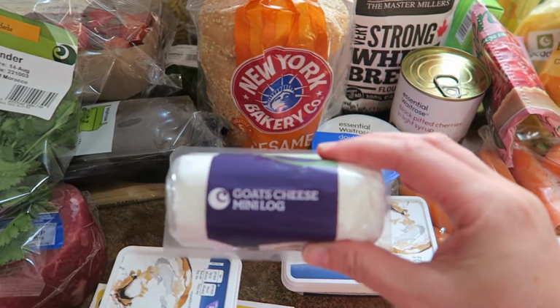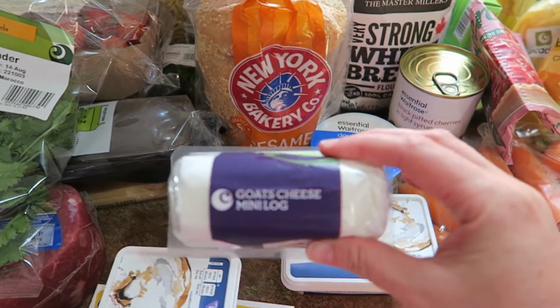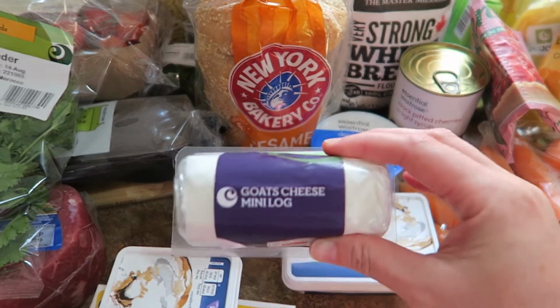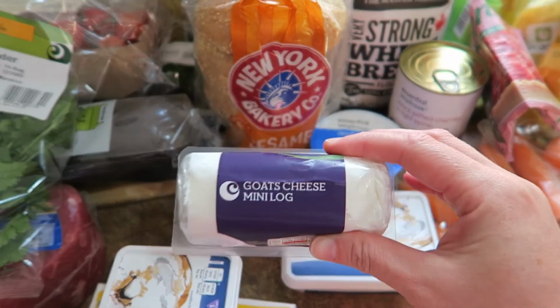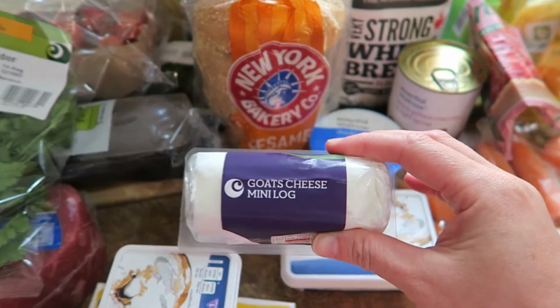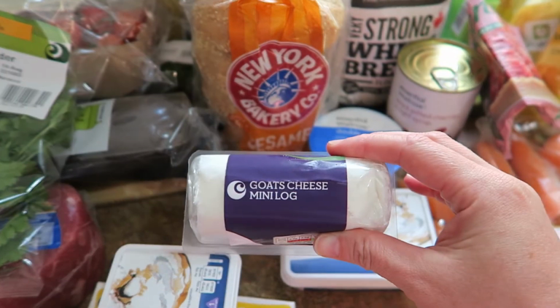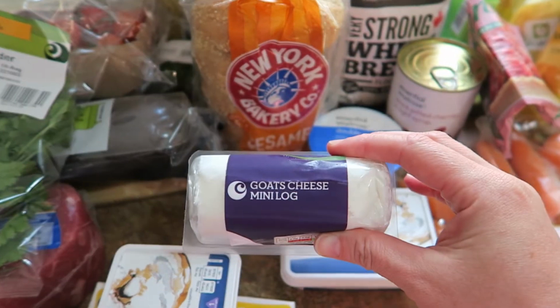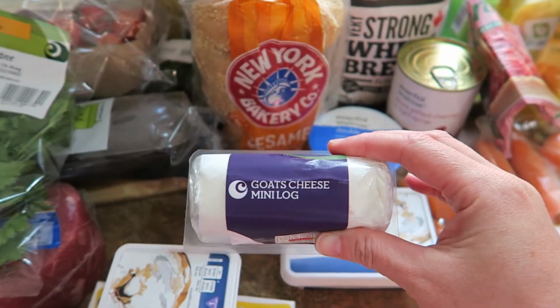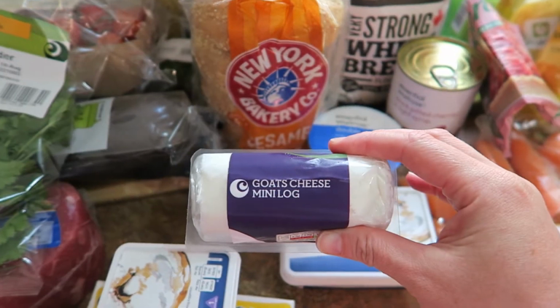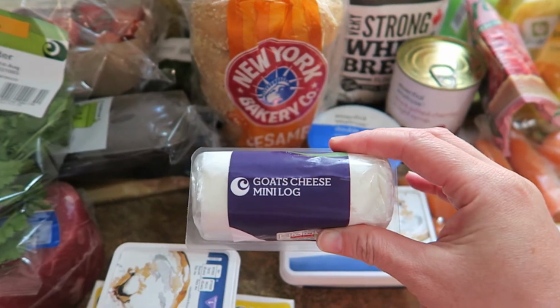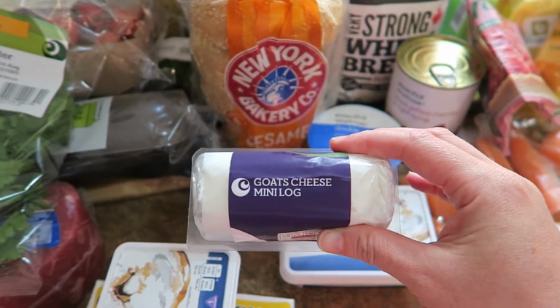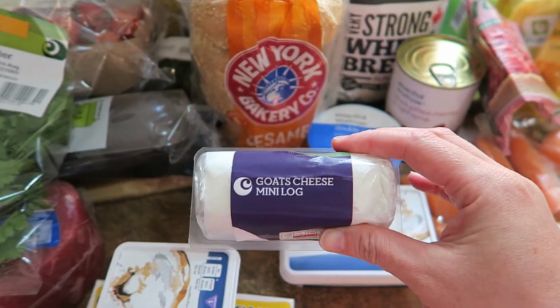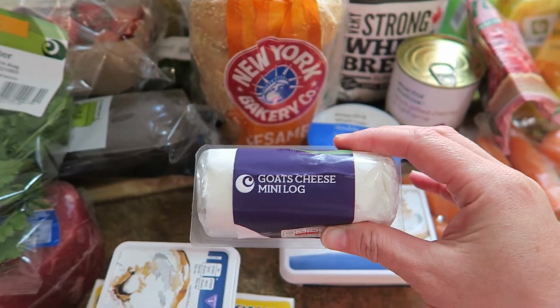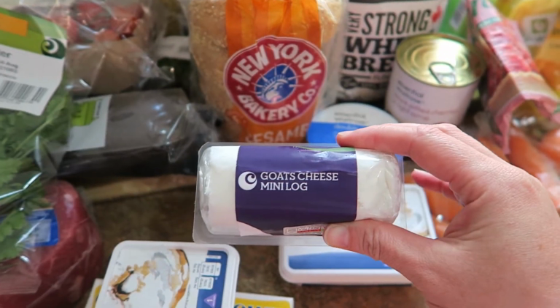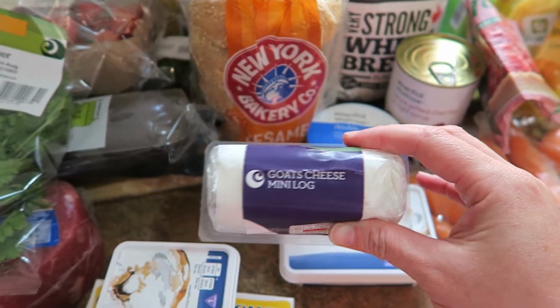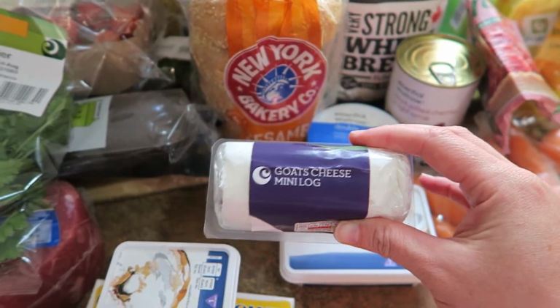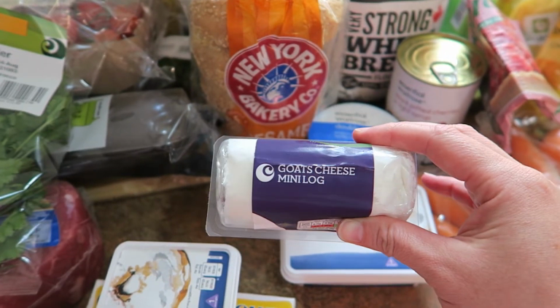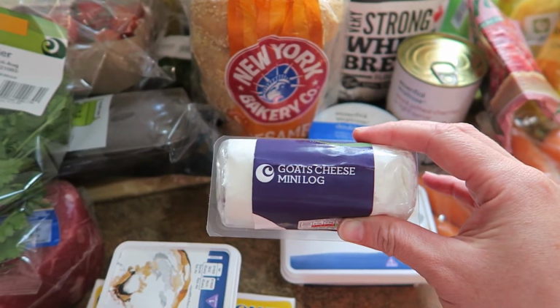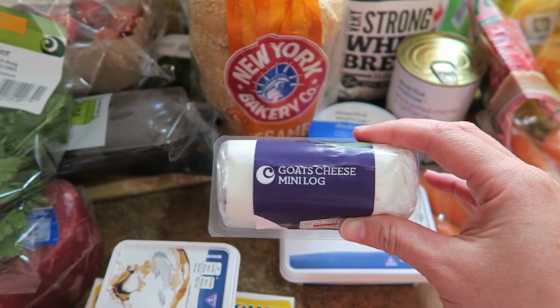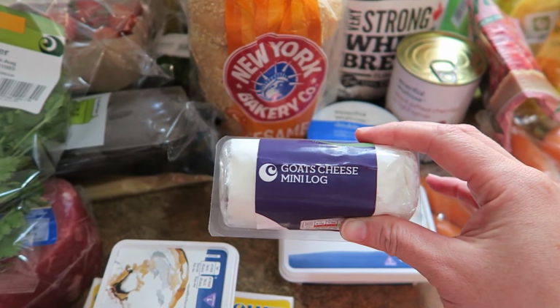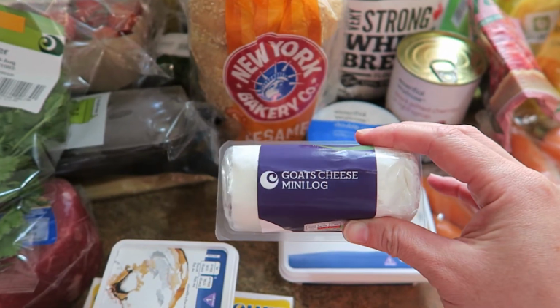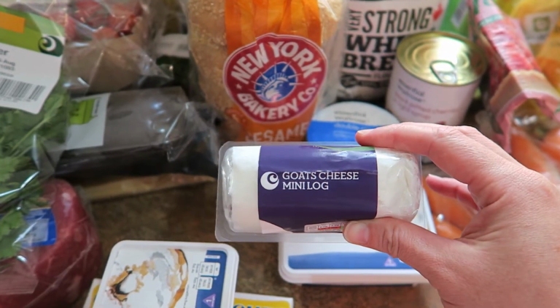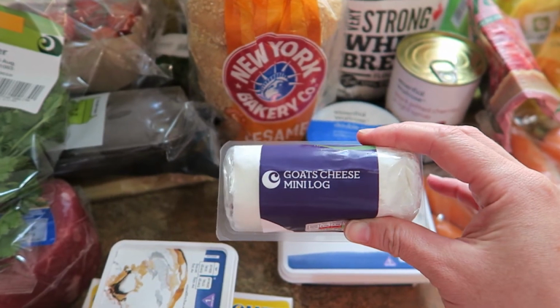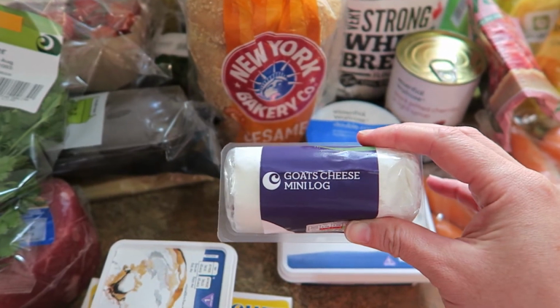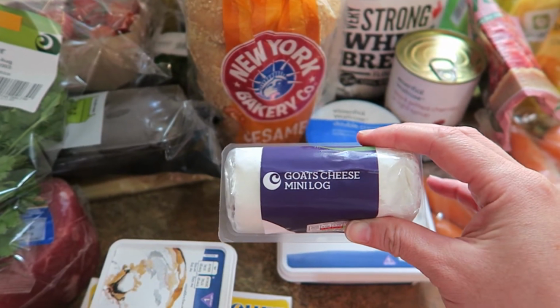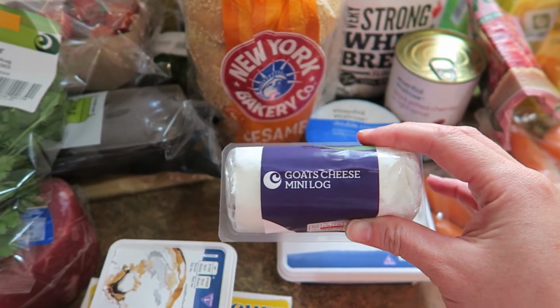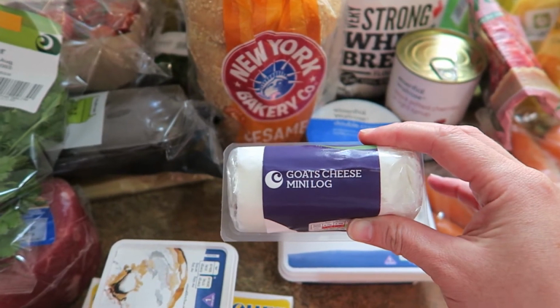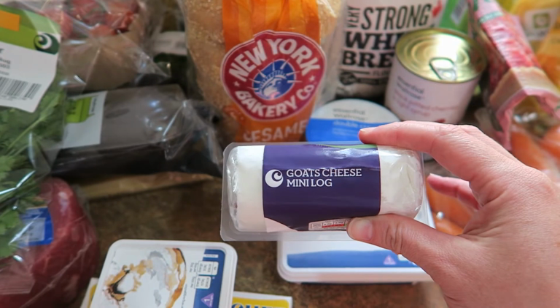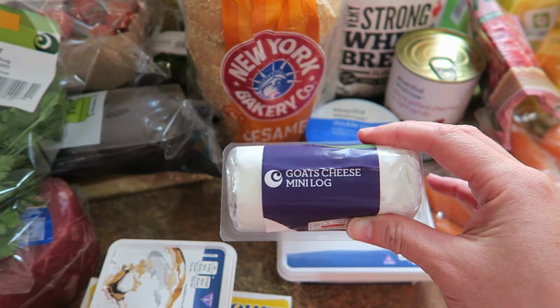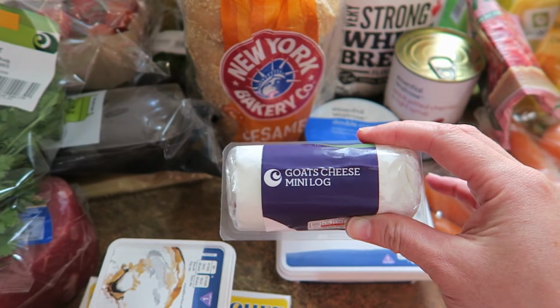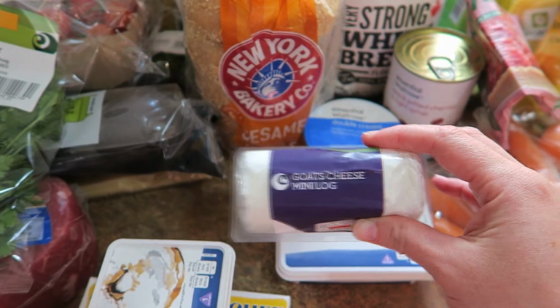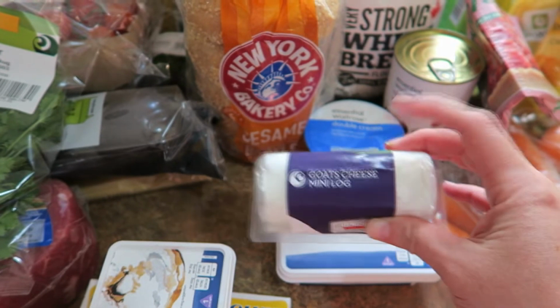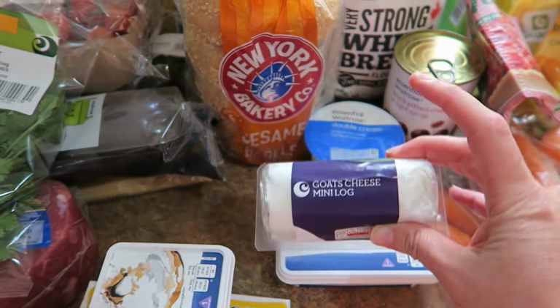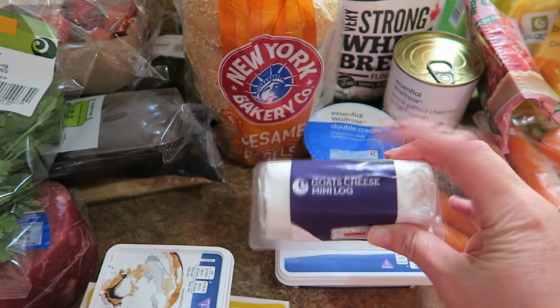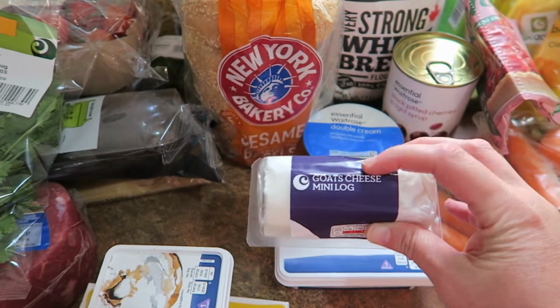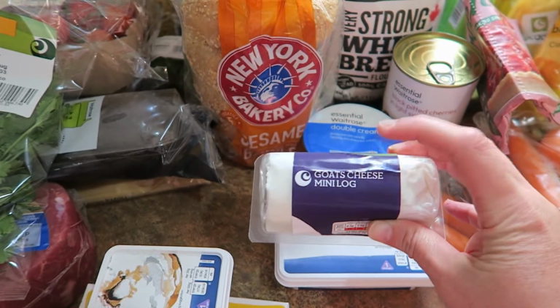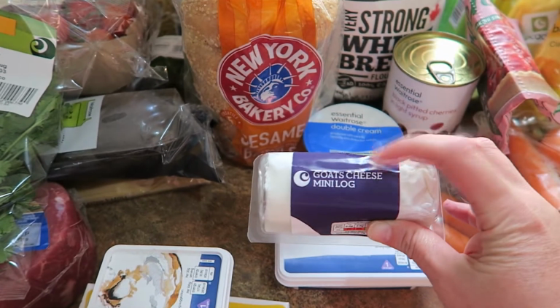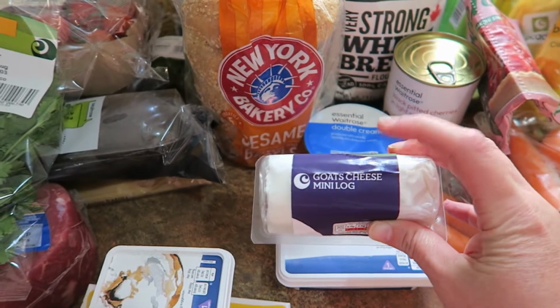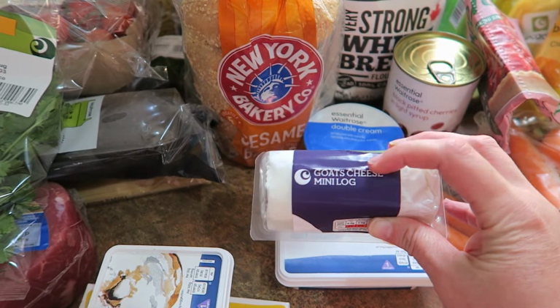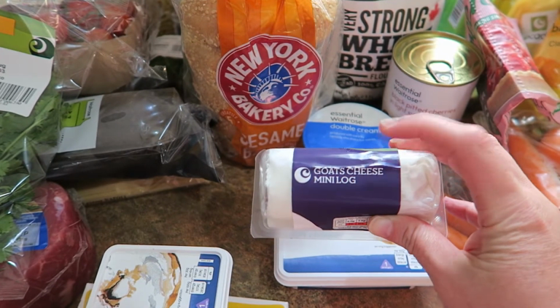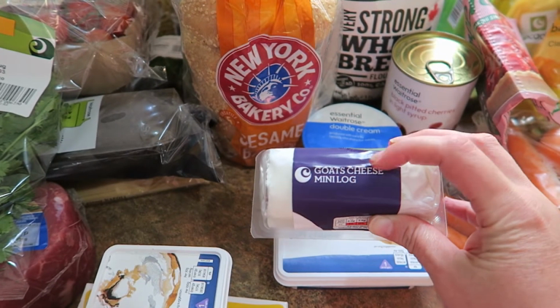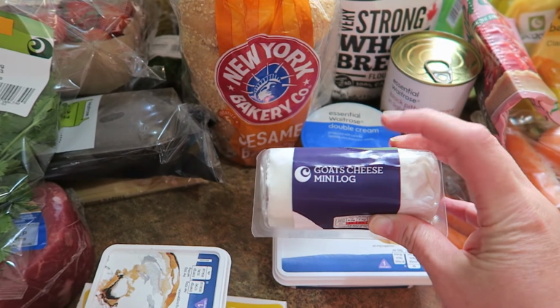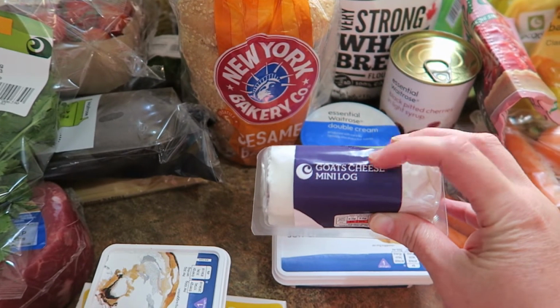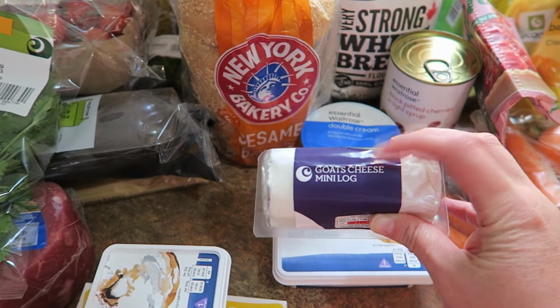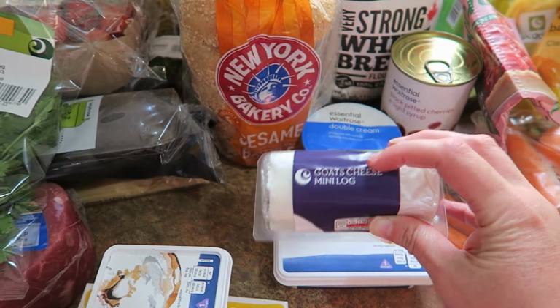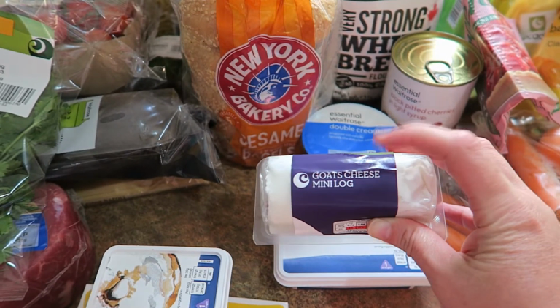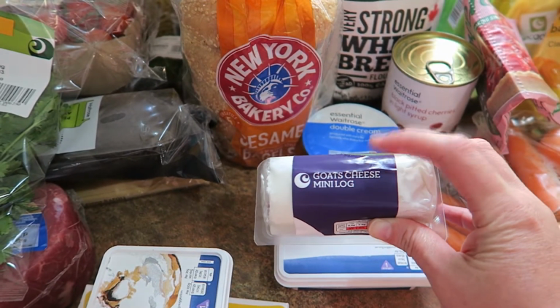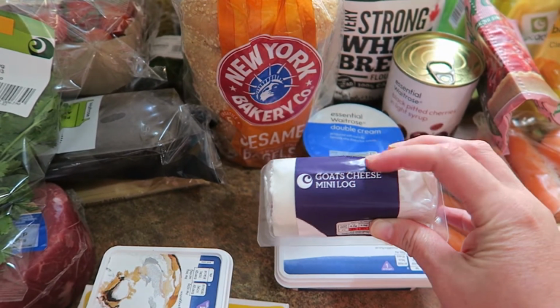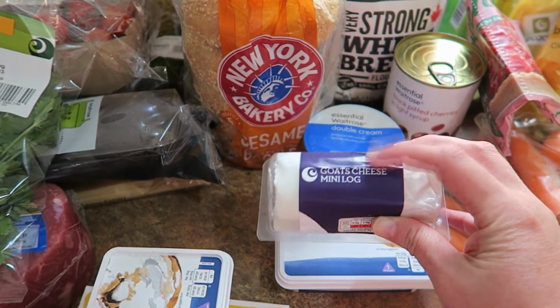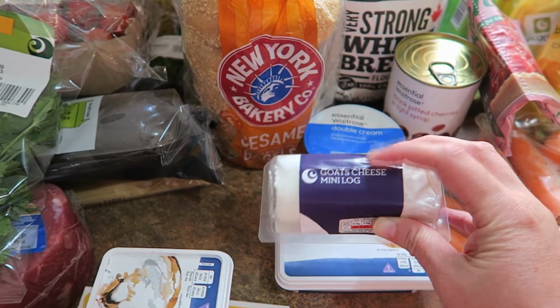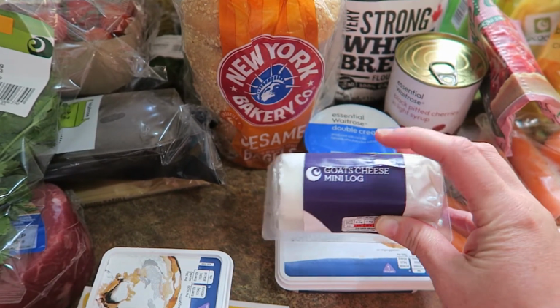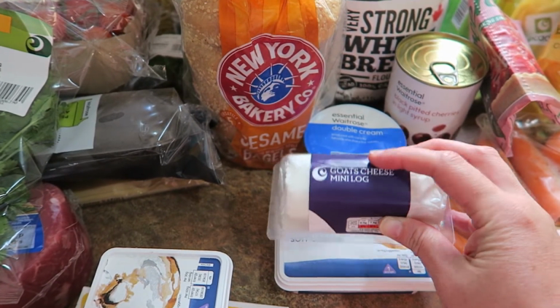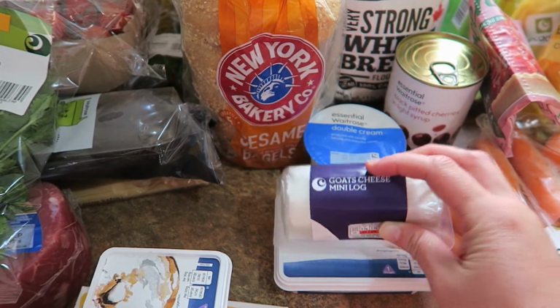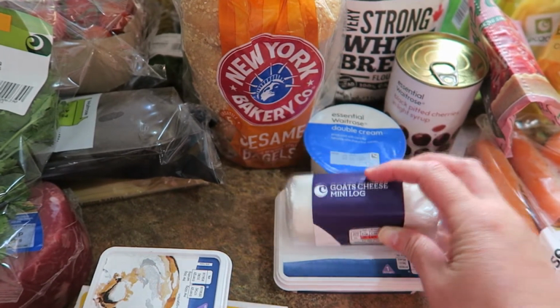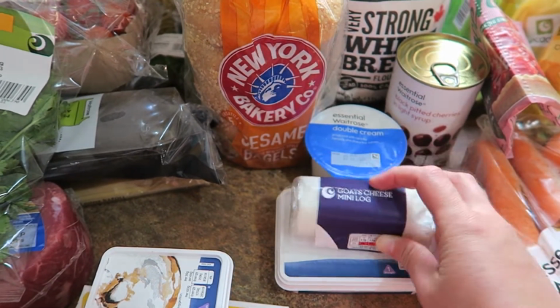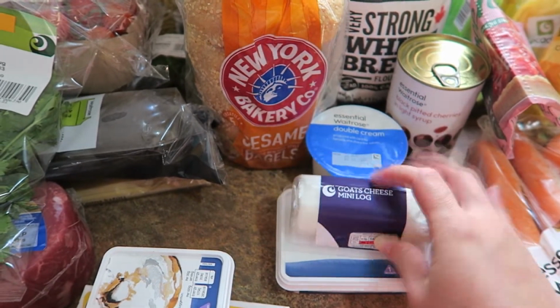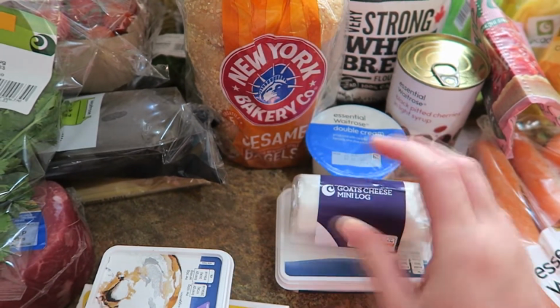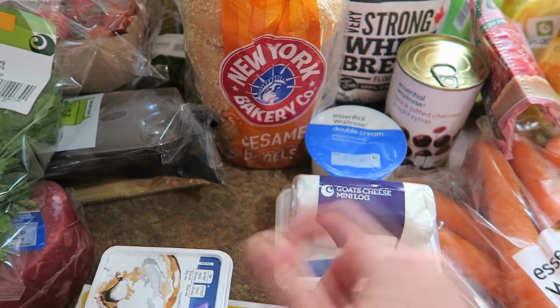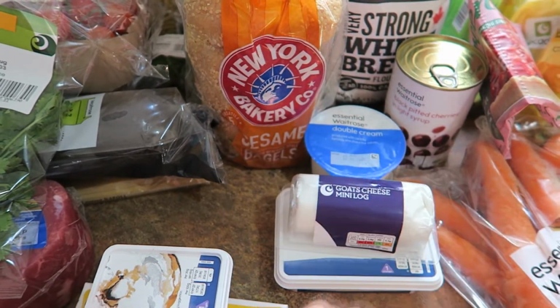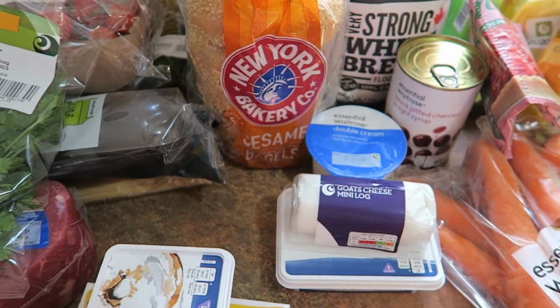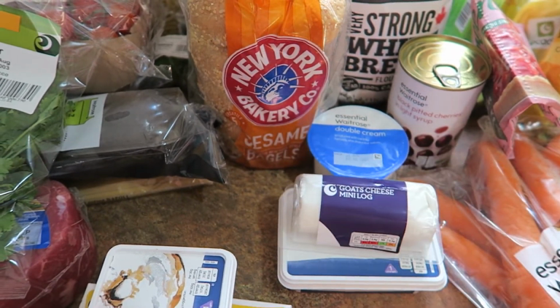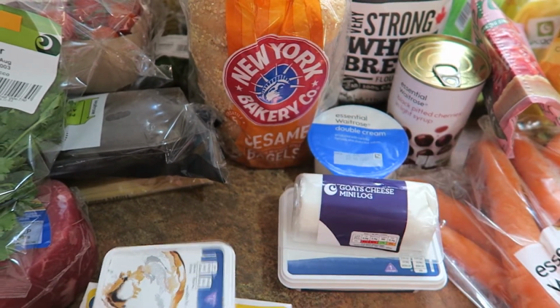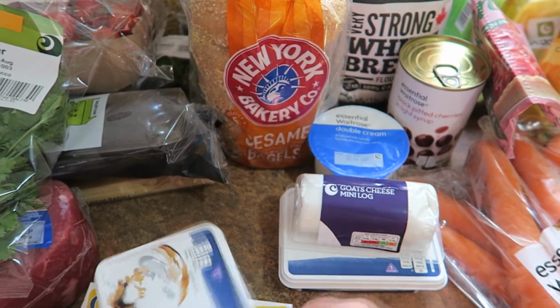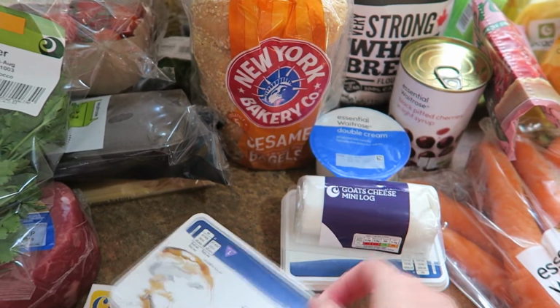And then I got goat cheese, which is for one of the meals. I'm going to make tarts with that — red onion and goat cheese tarts. That's what I'm going to do with that.